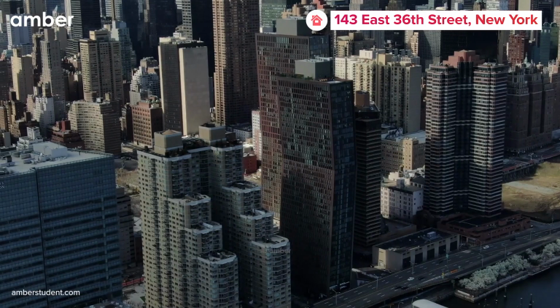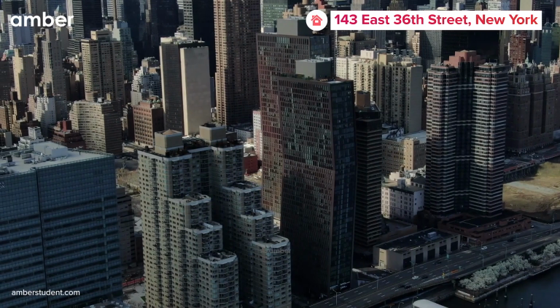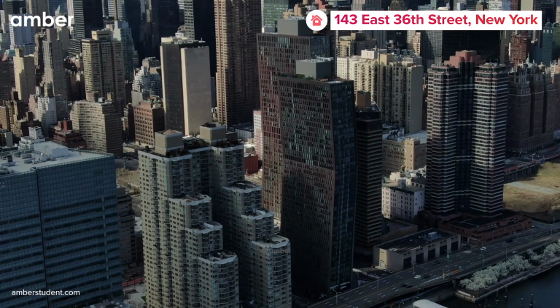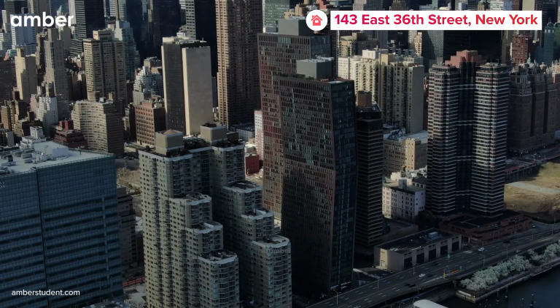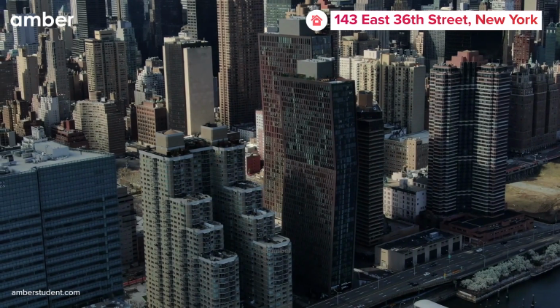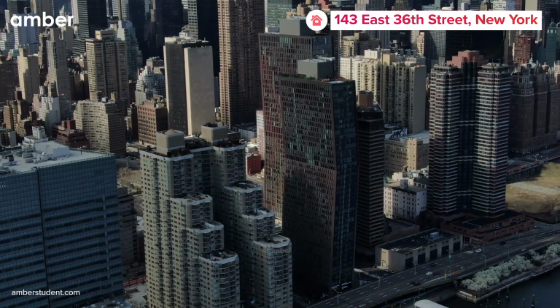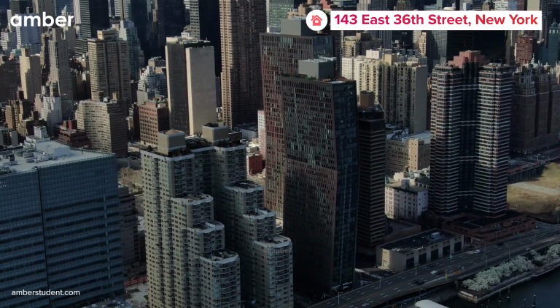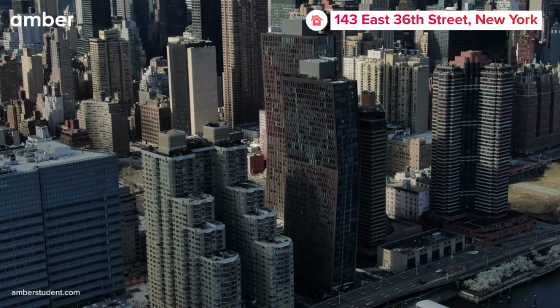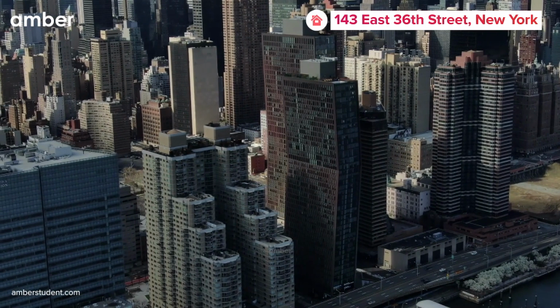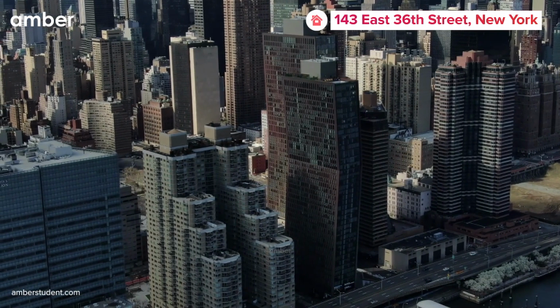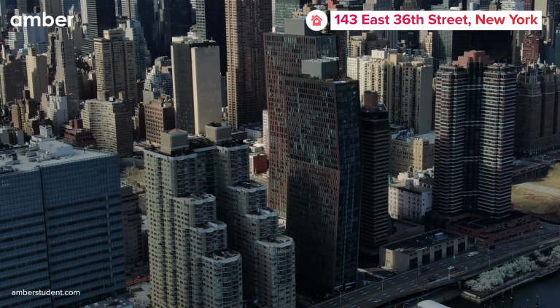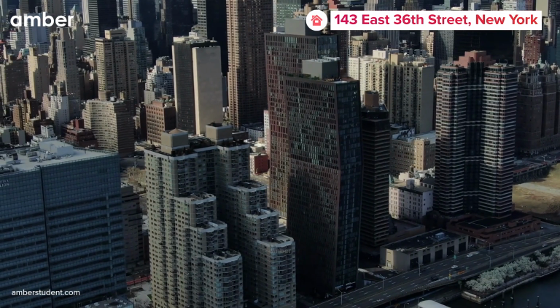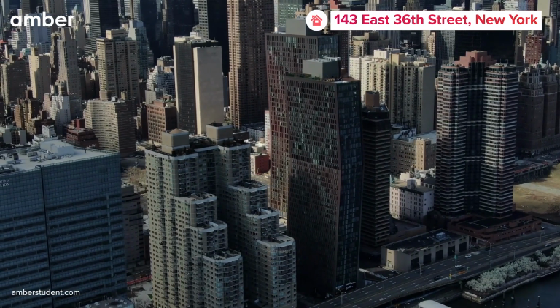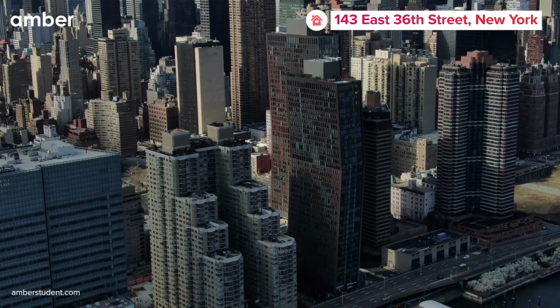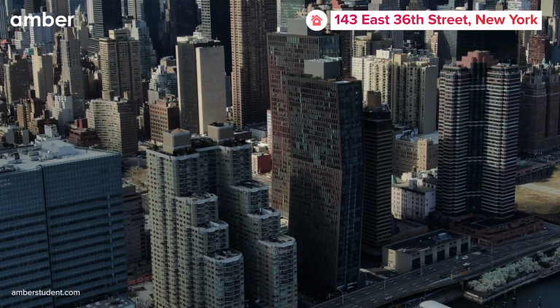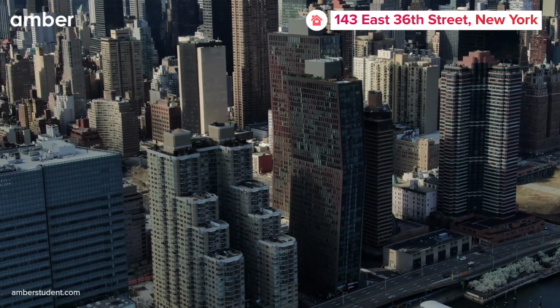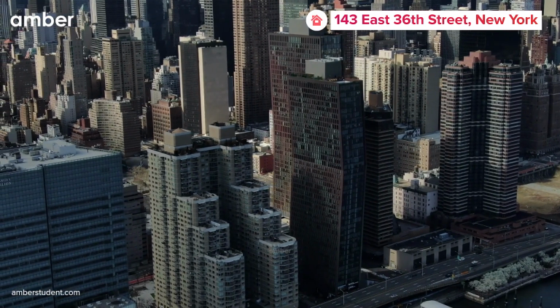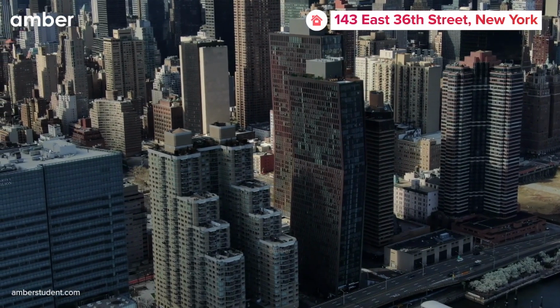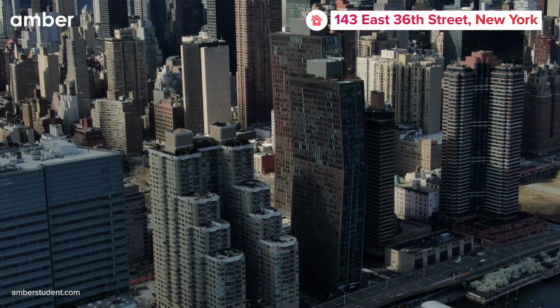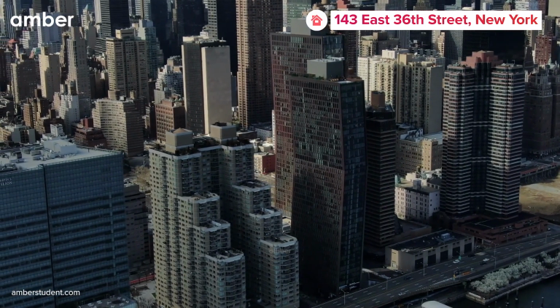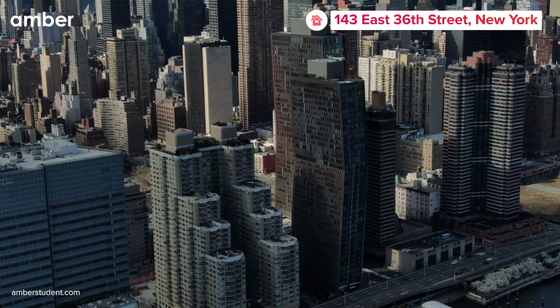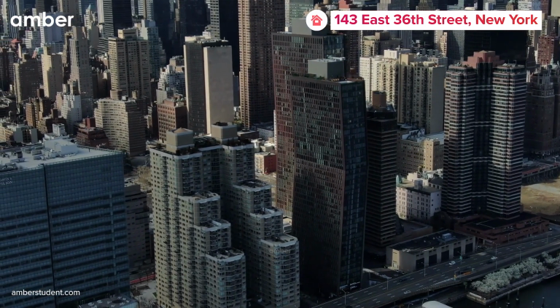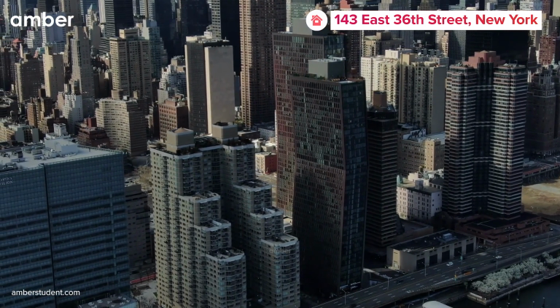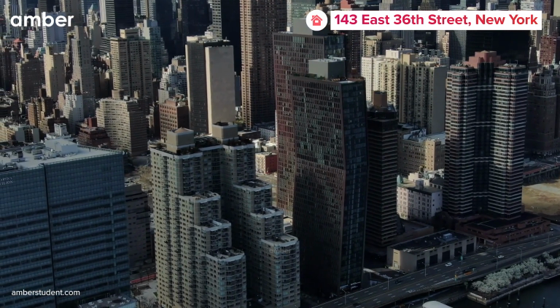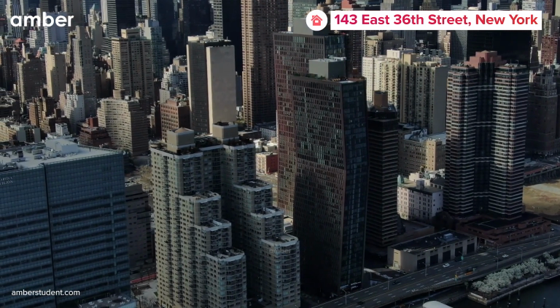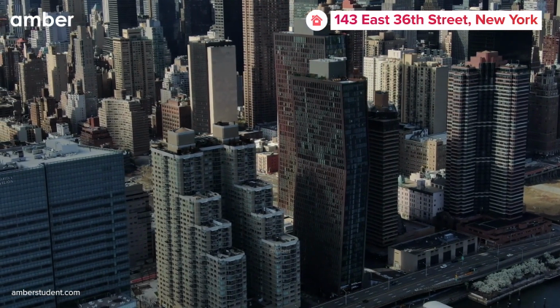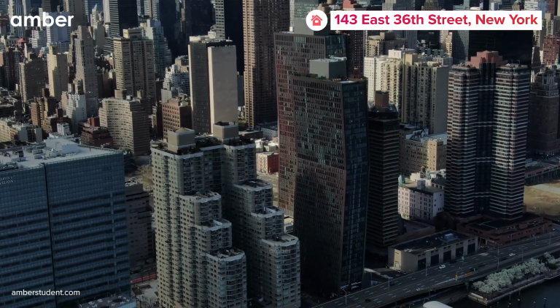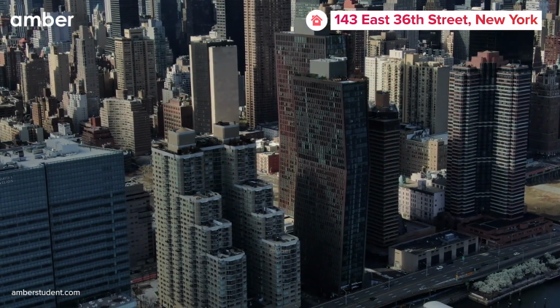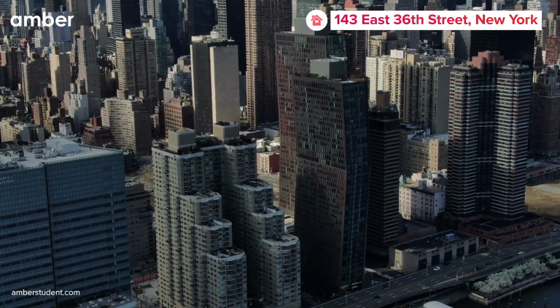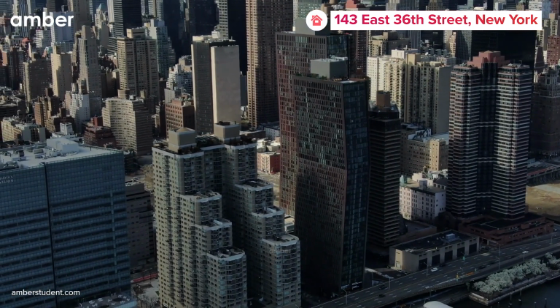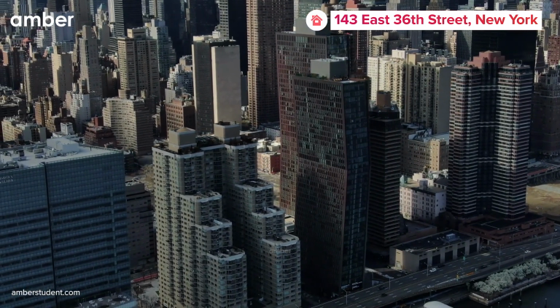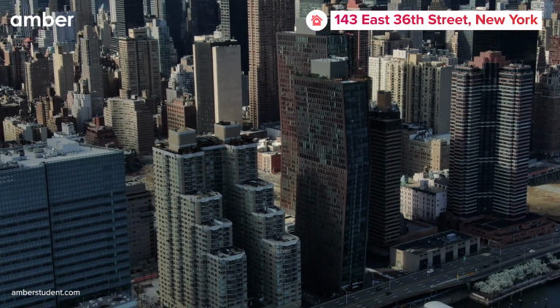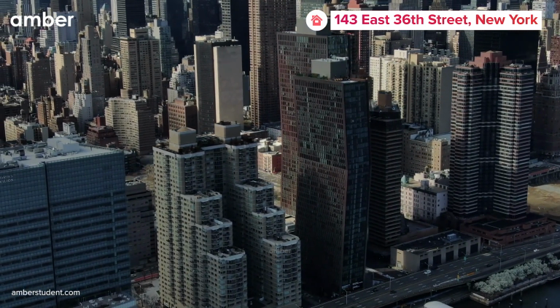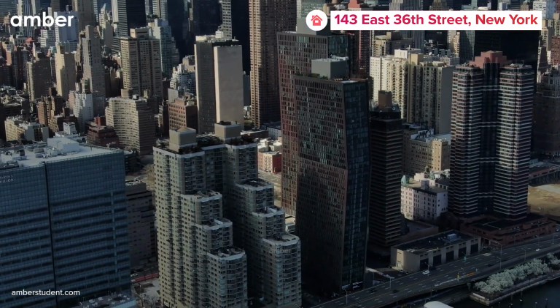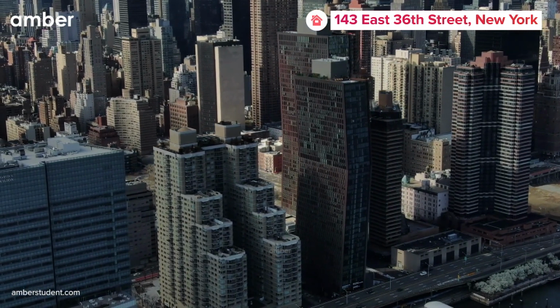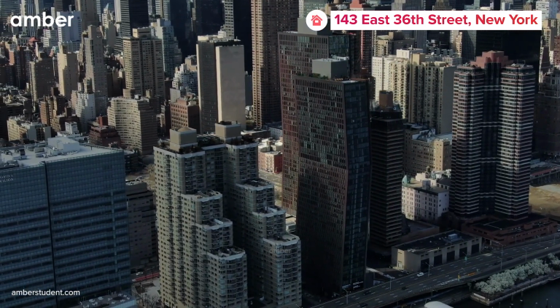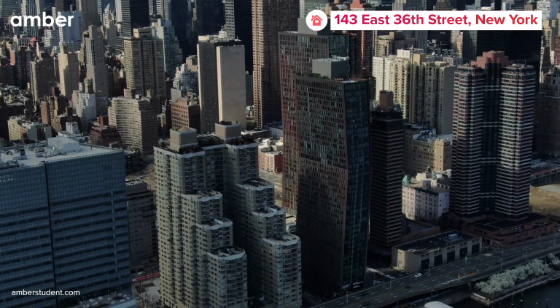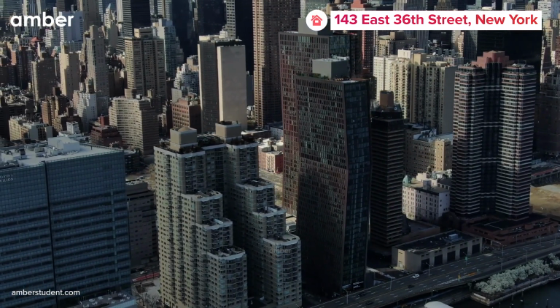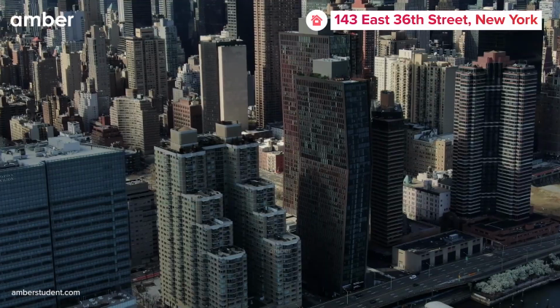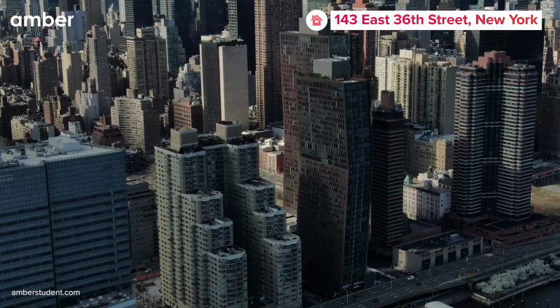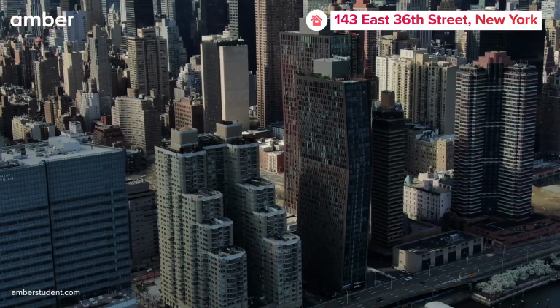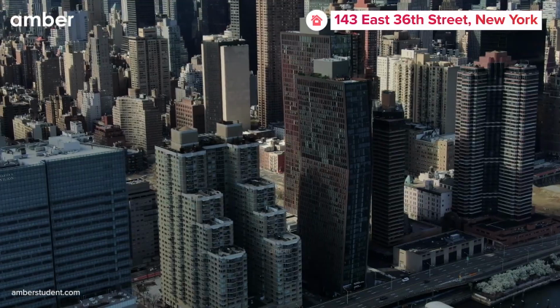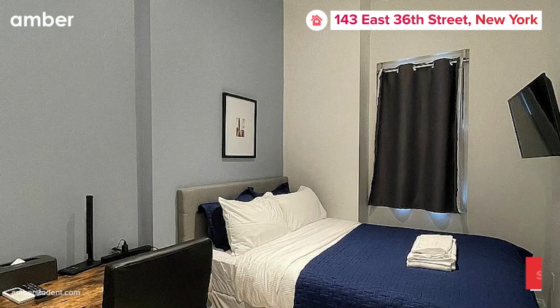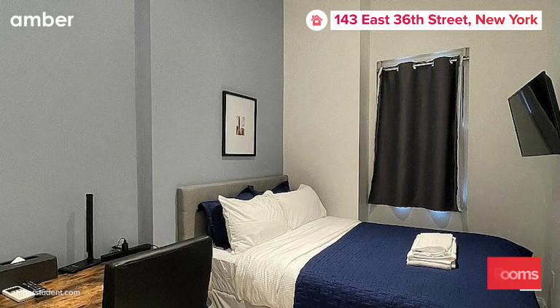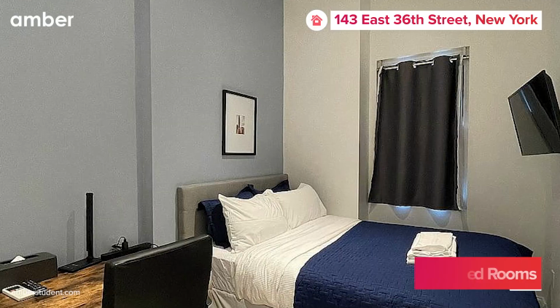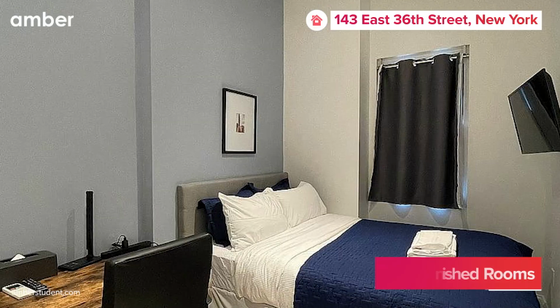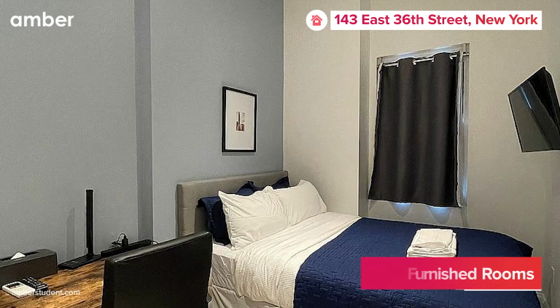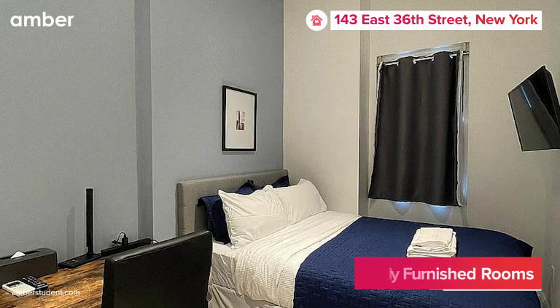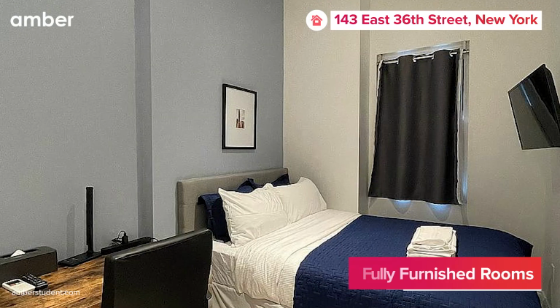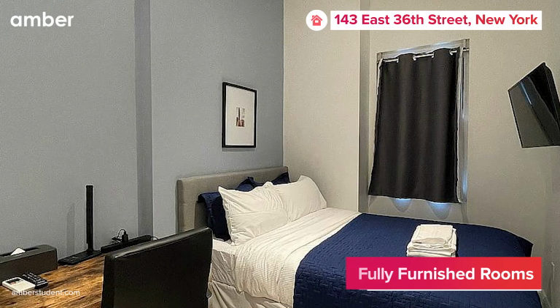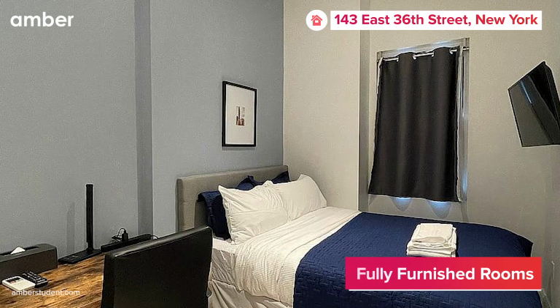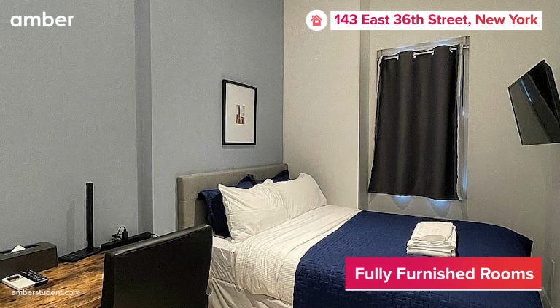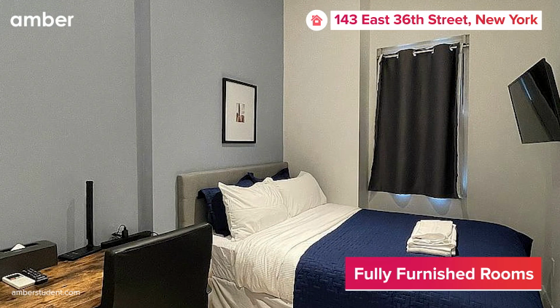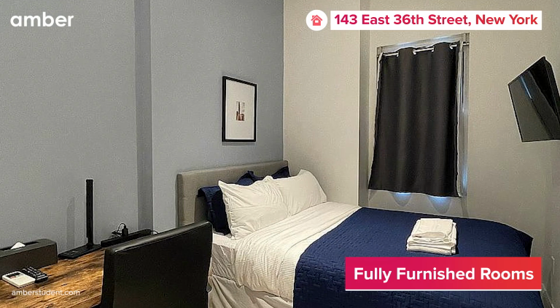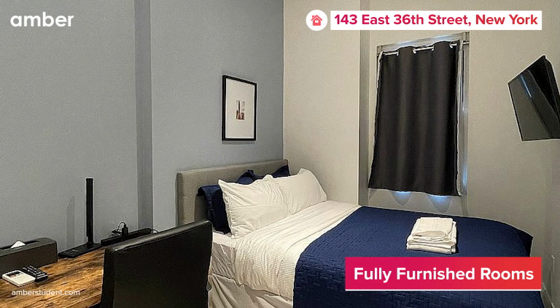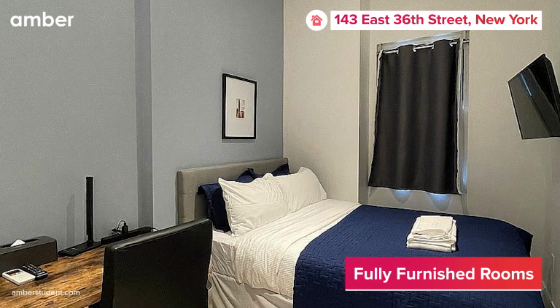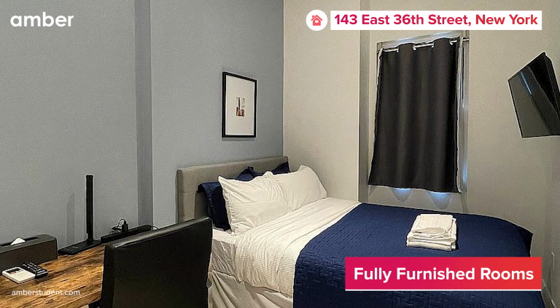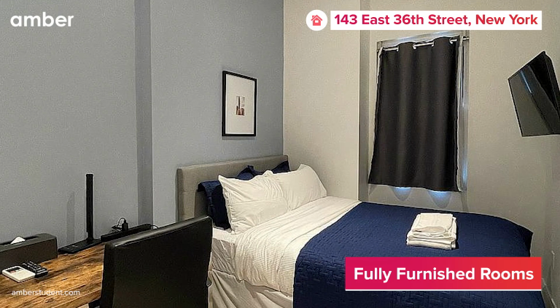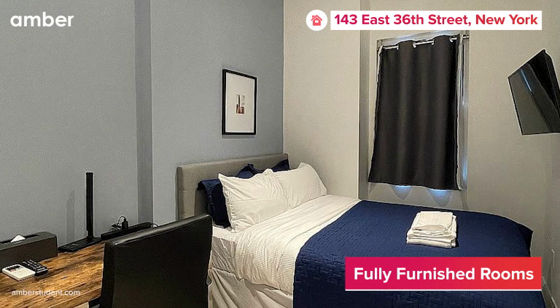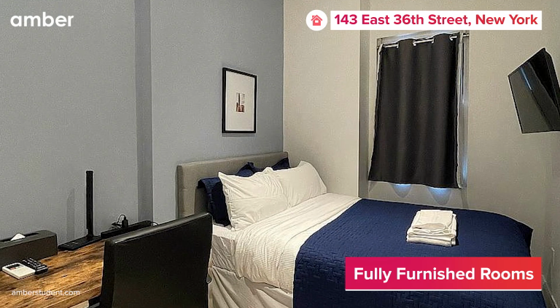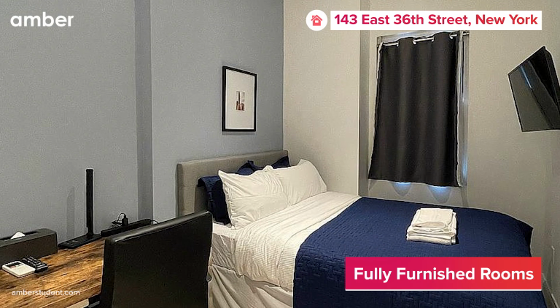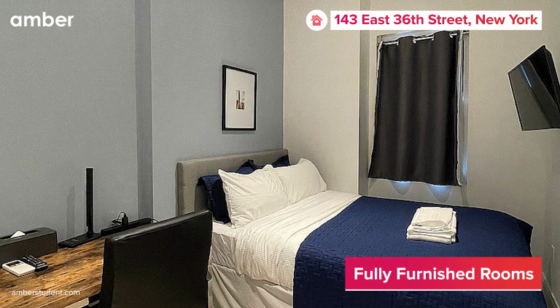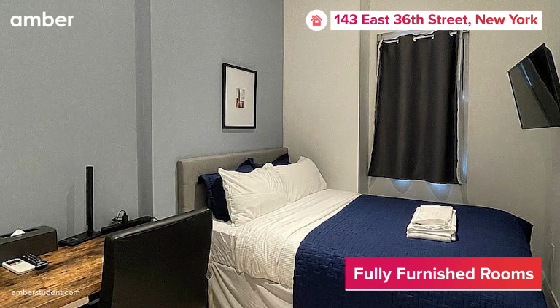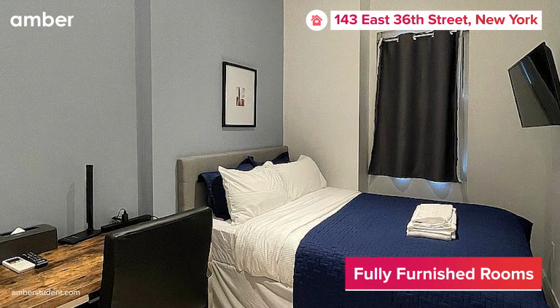Nestled in the heart of Murray Hill, this student accommodation offers an amazing array of fully furnished studios and shared apartments to choose from.